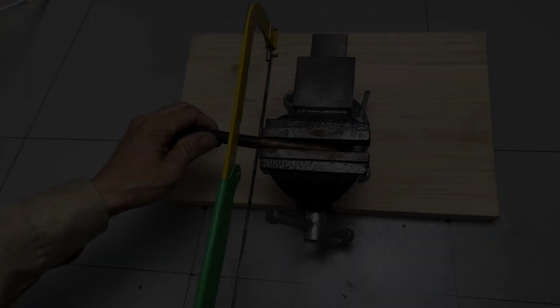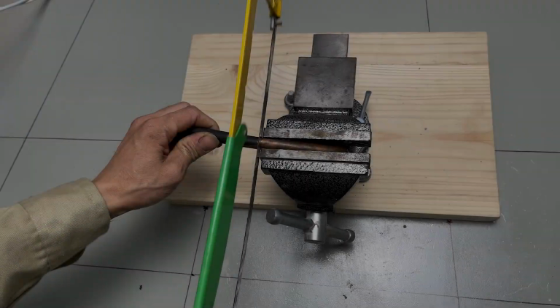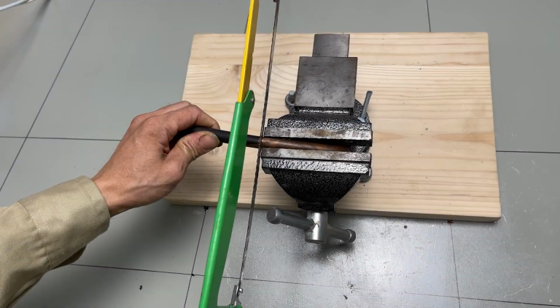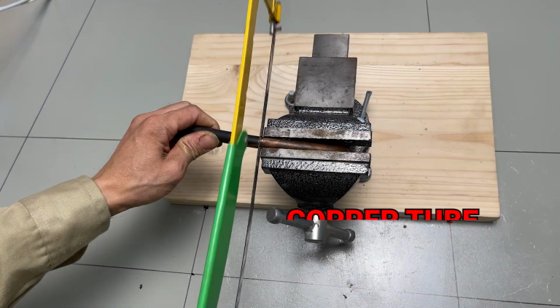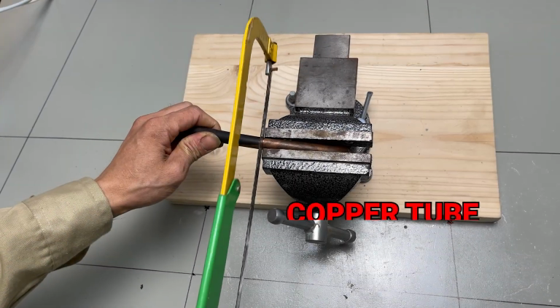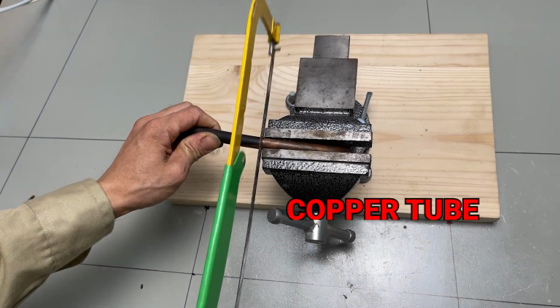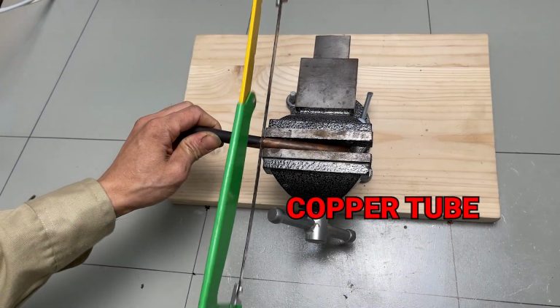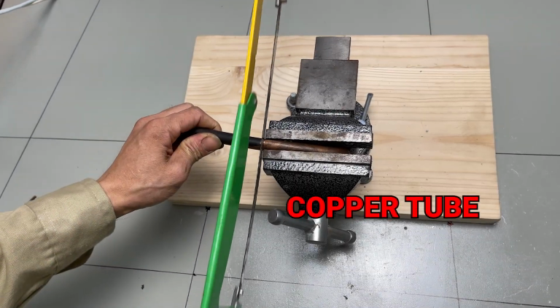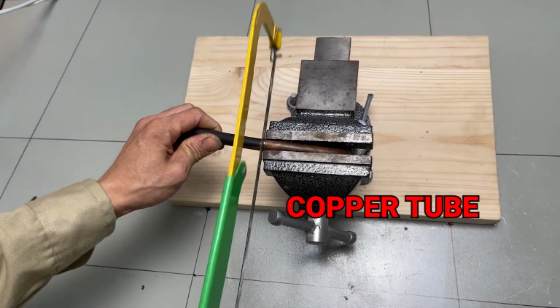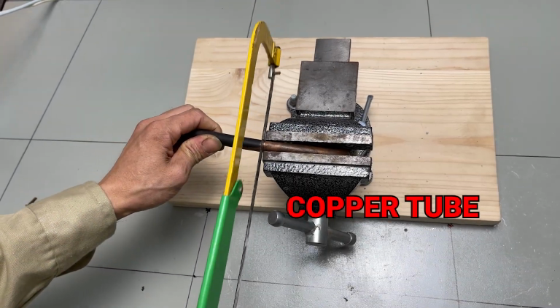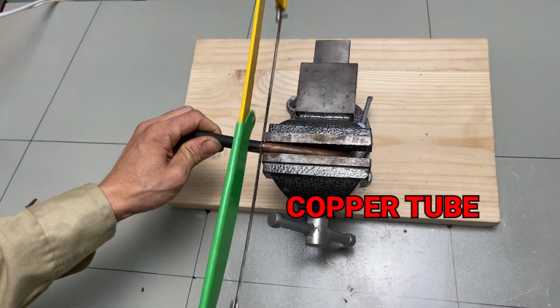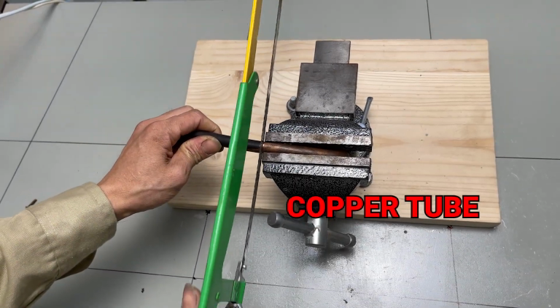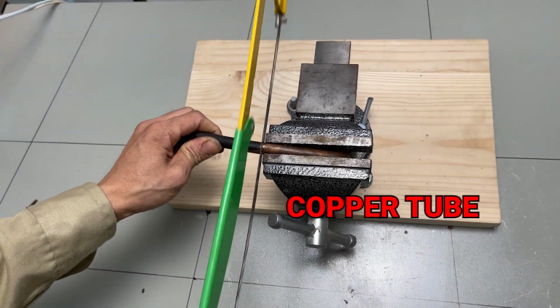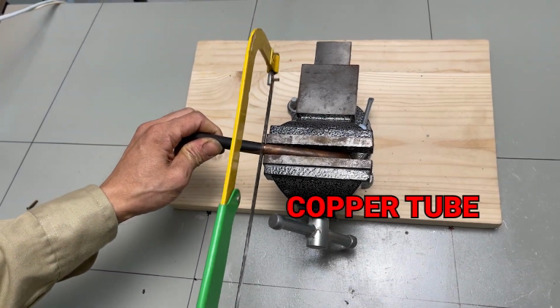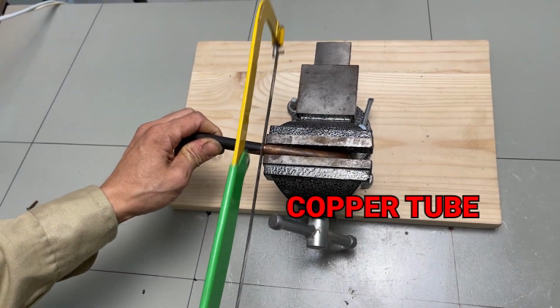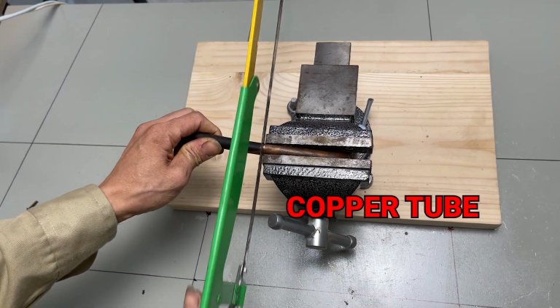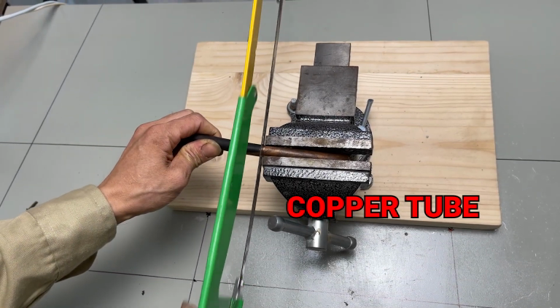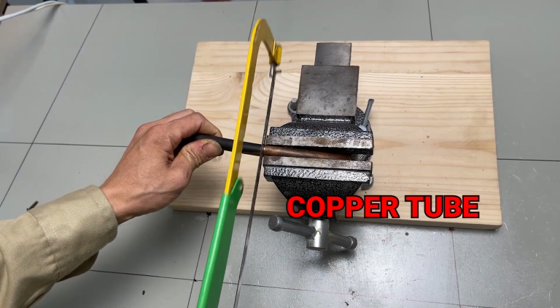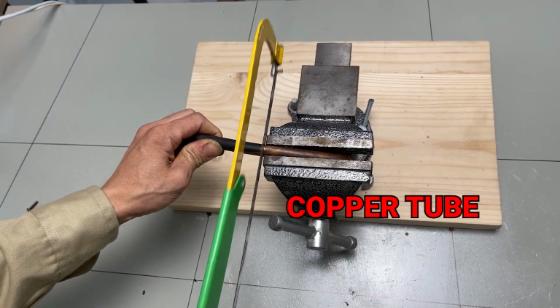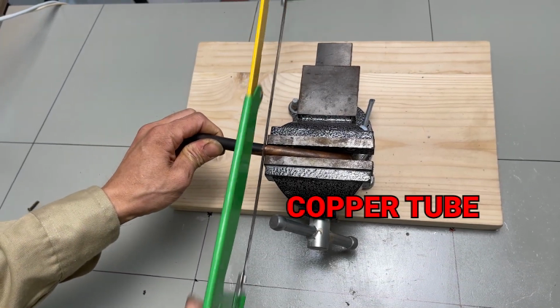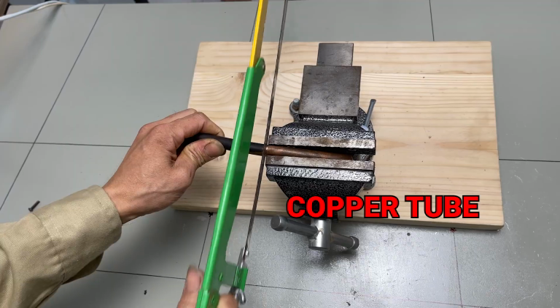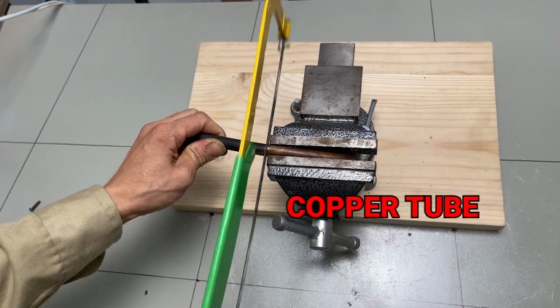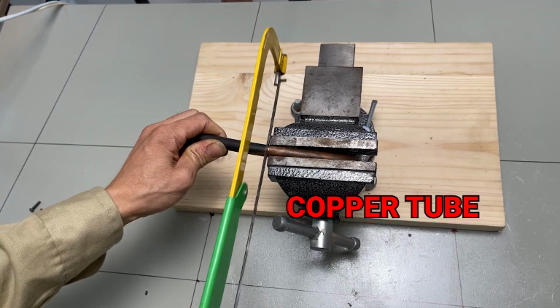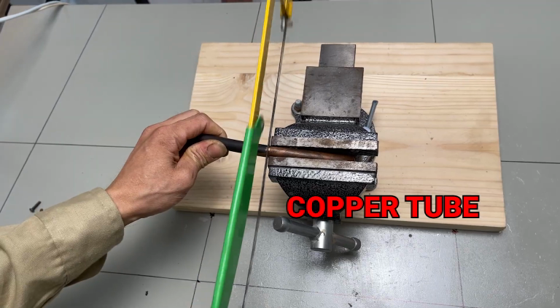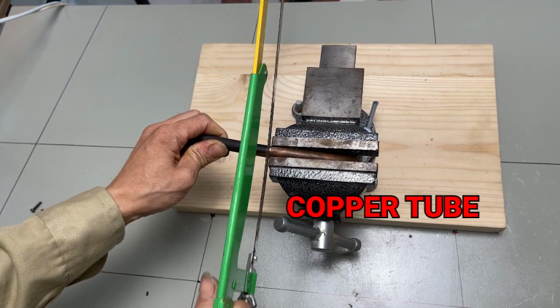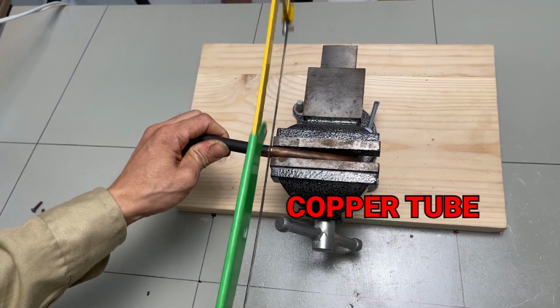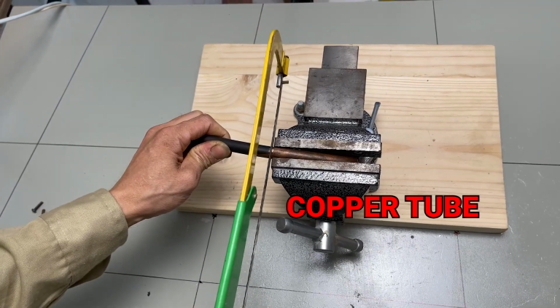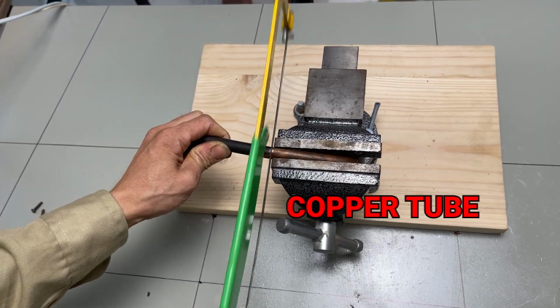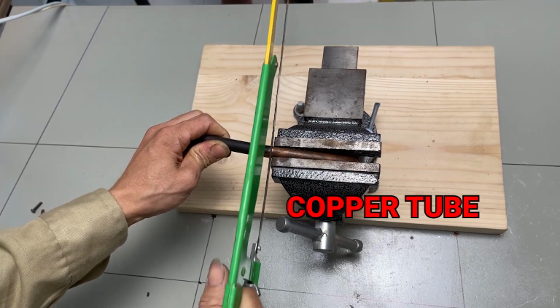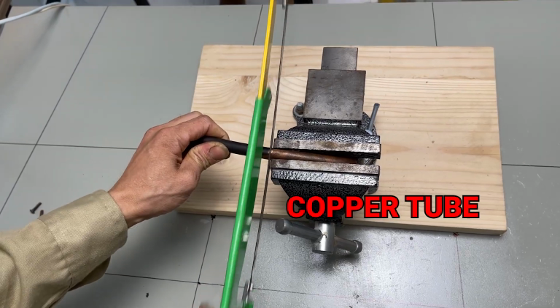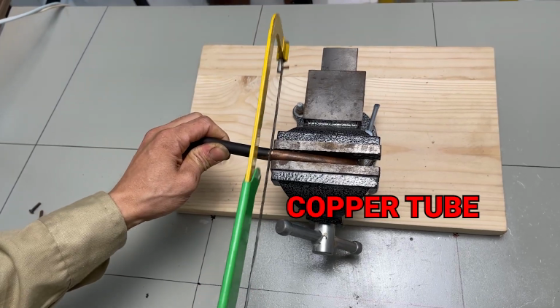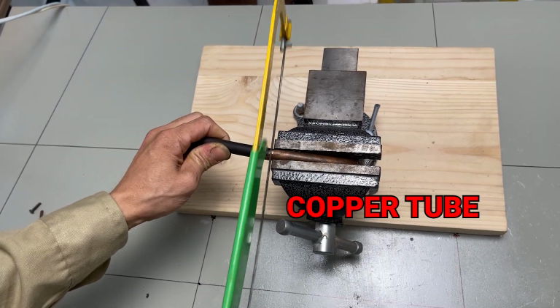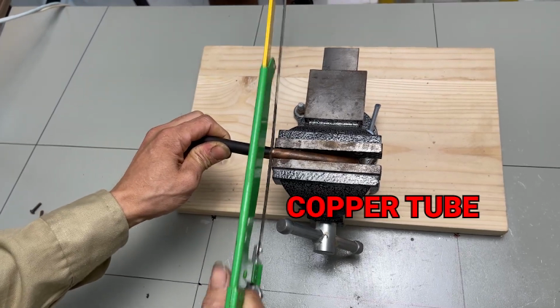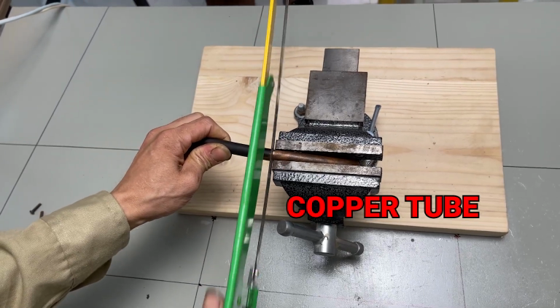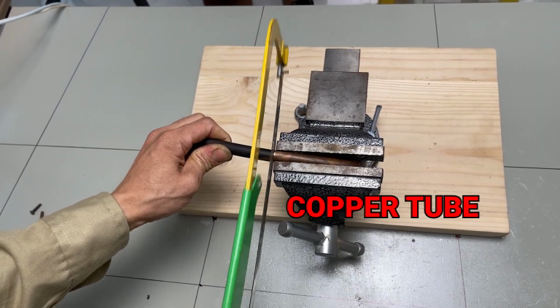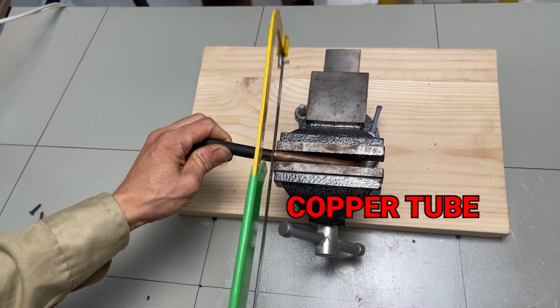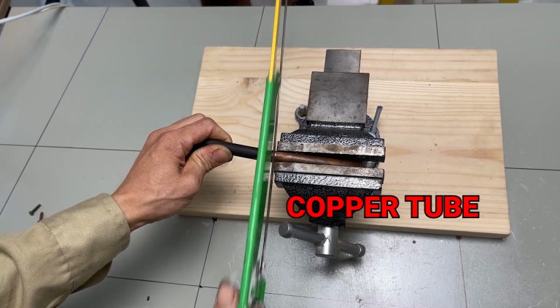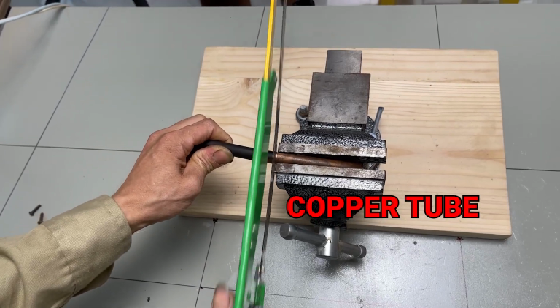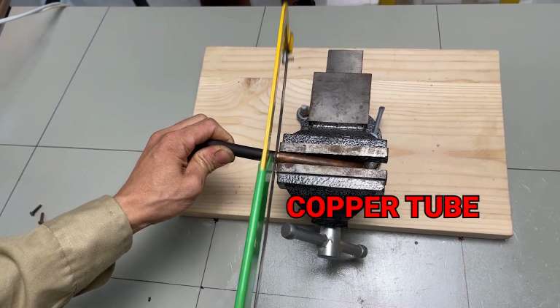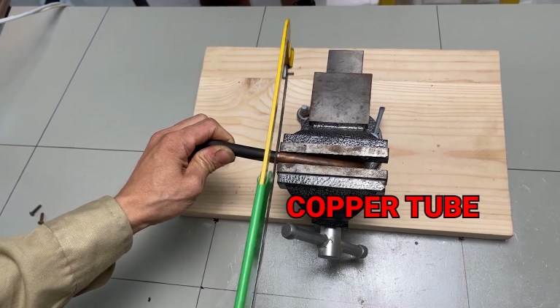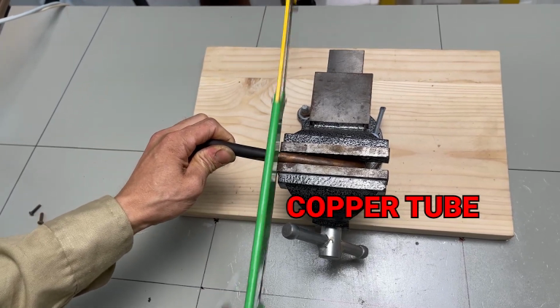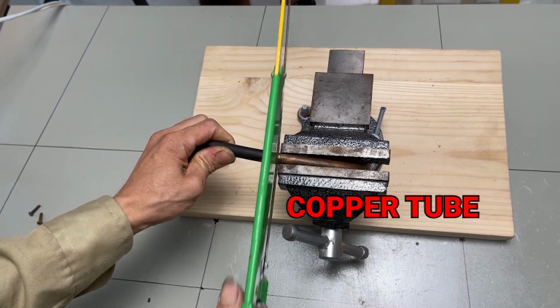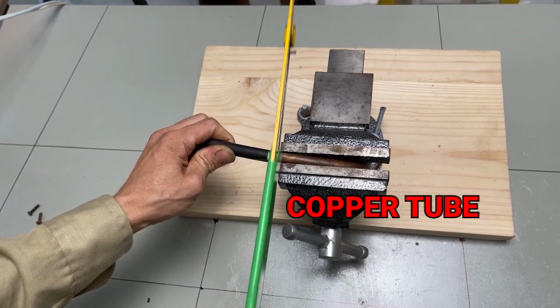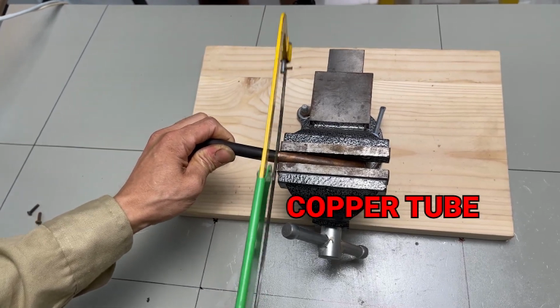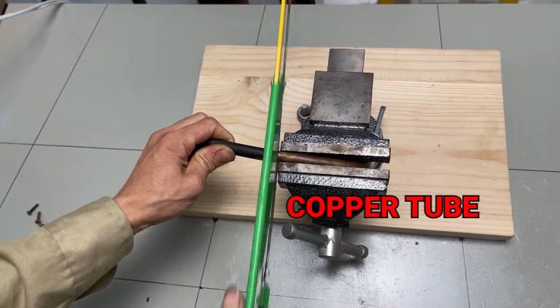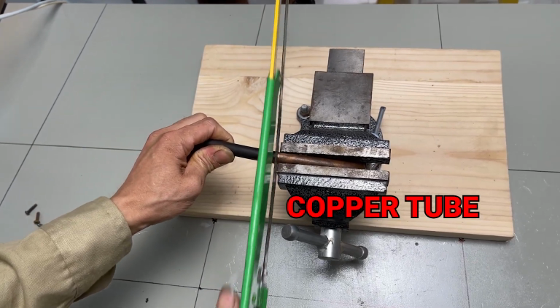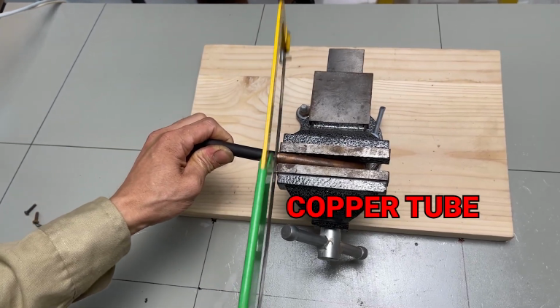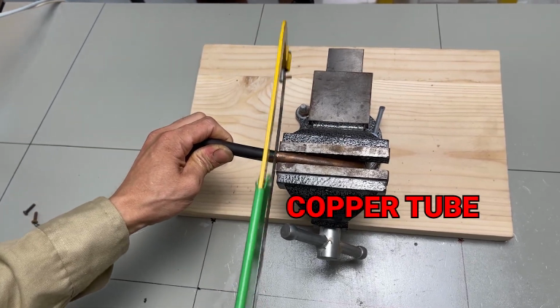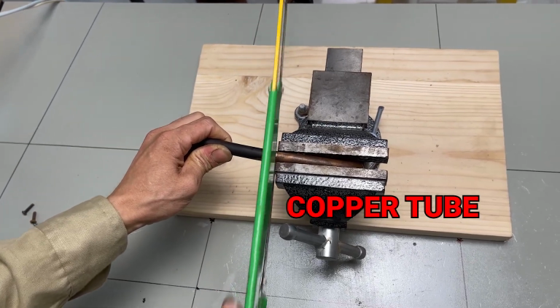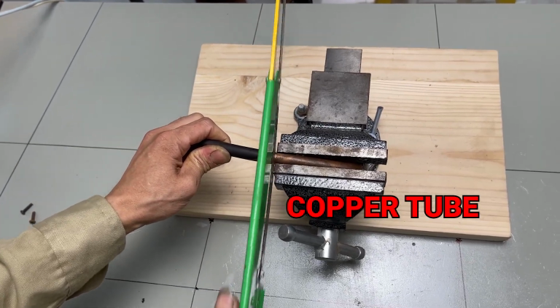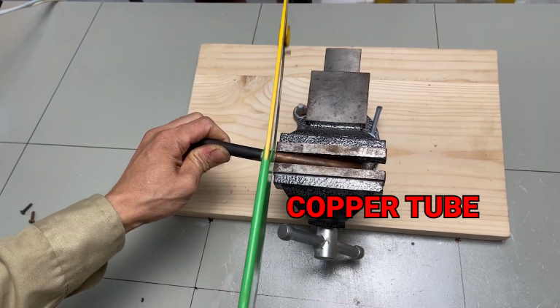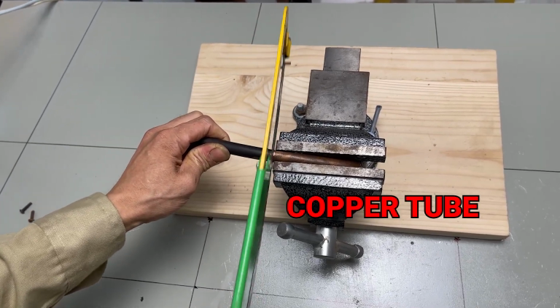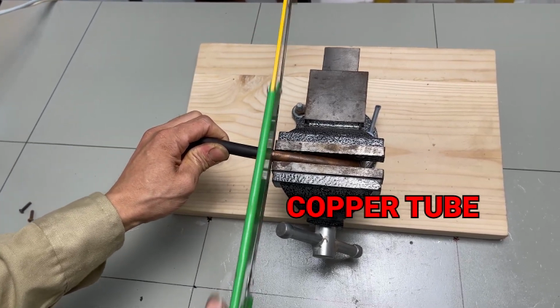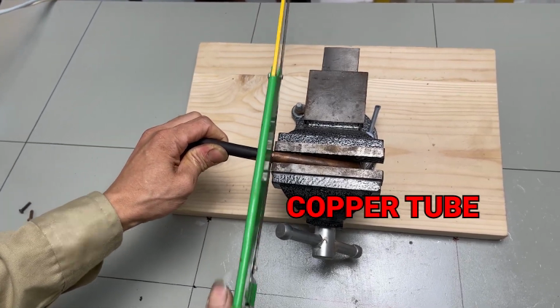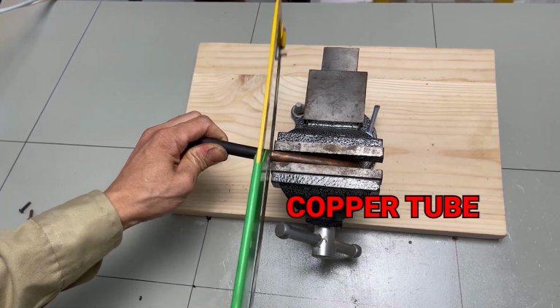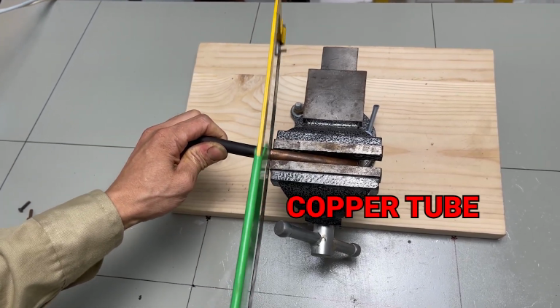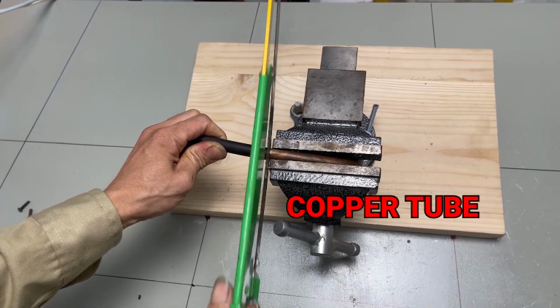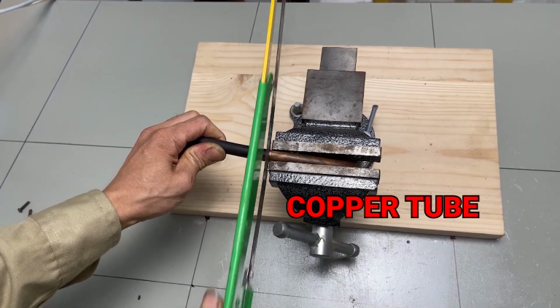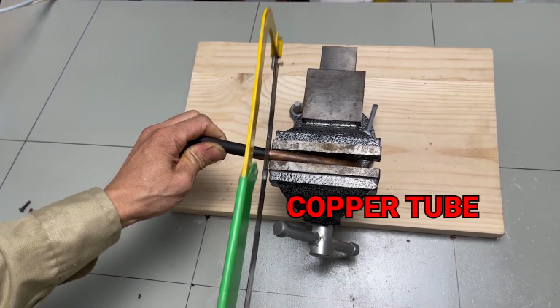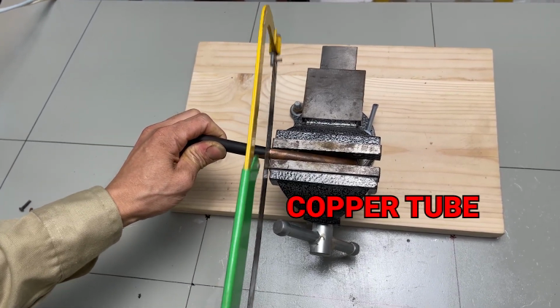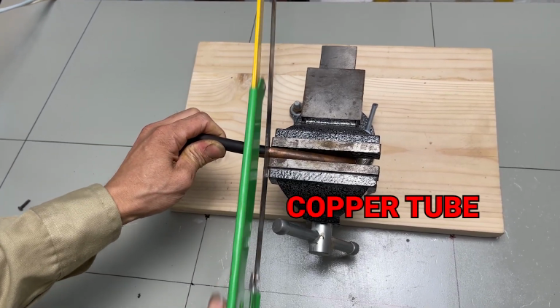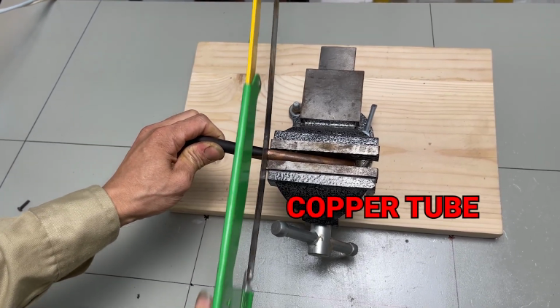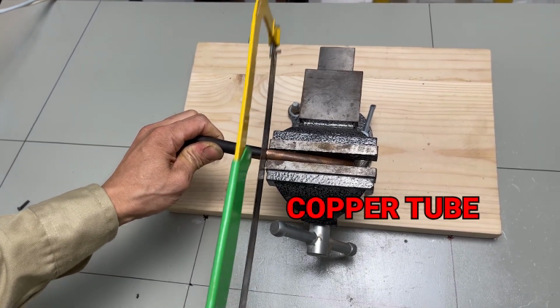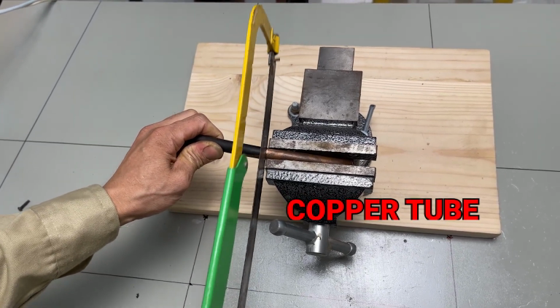After that, cut a piece of copper tube. Its large cross section makes it an excellent conductor for the secondary coil.